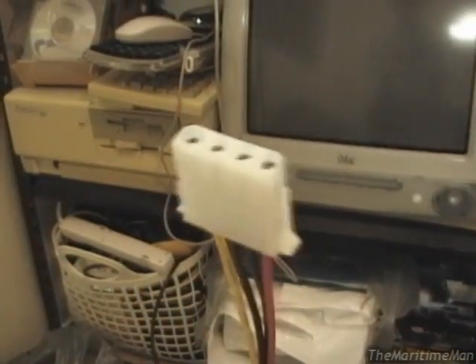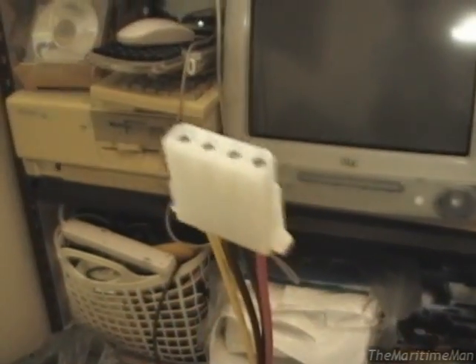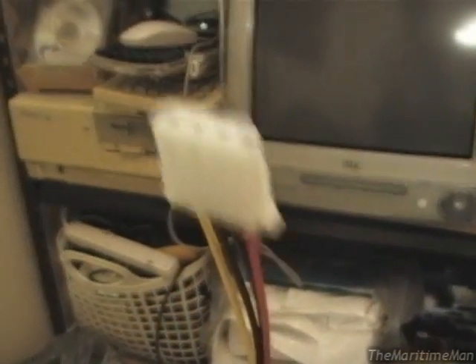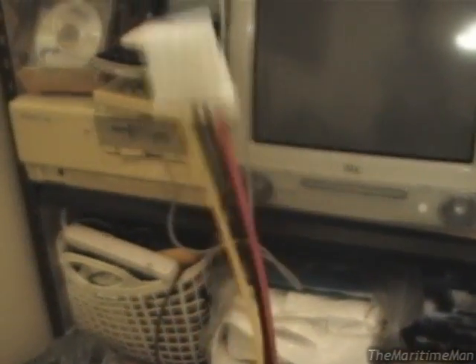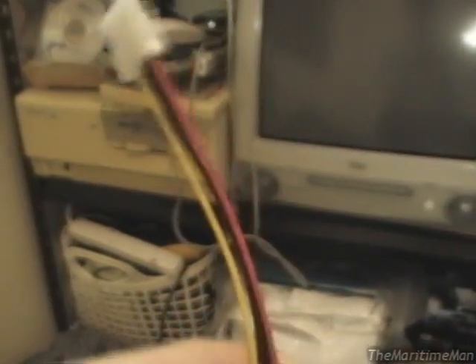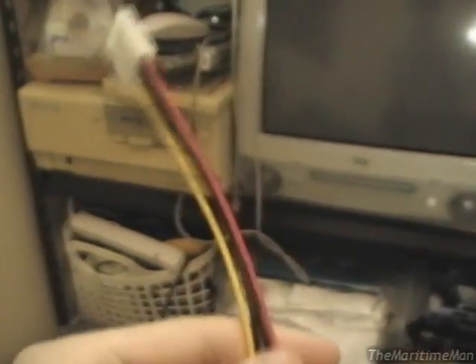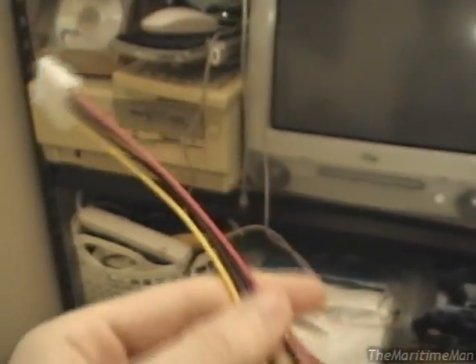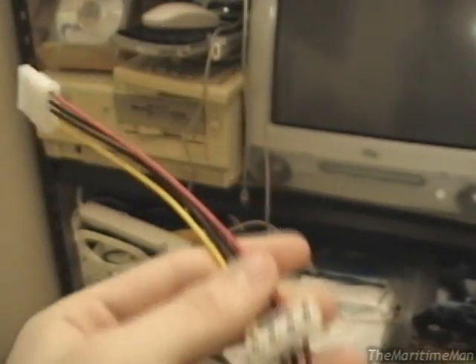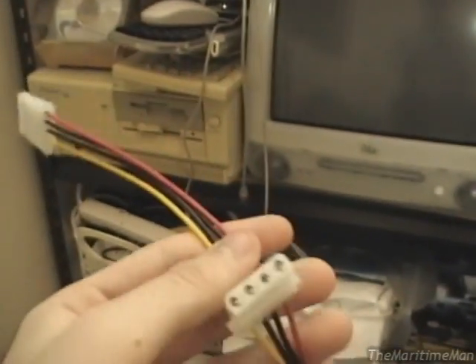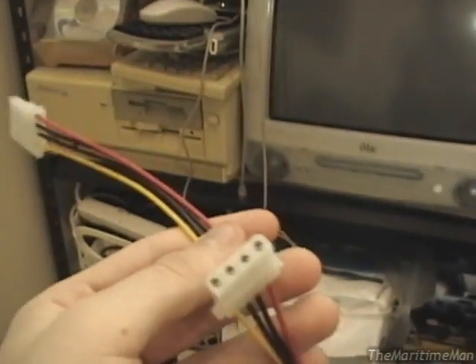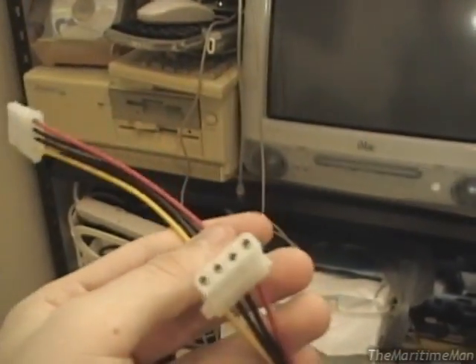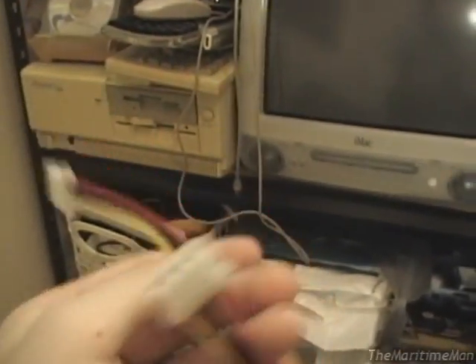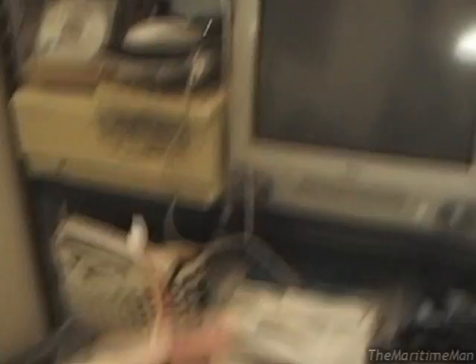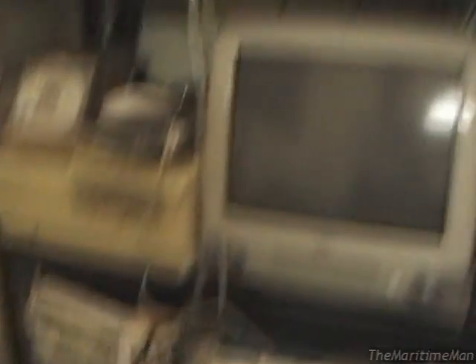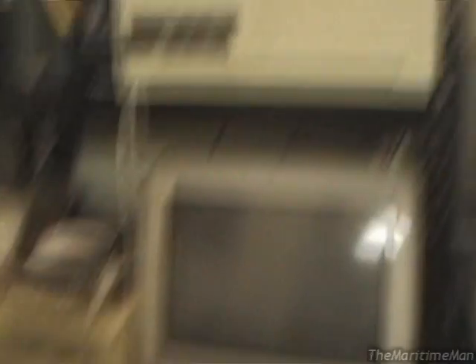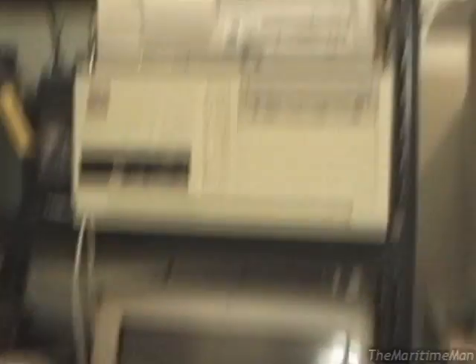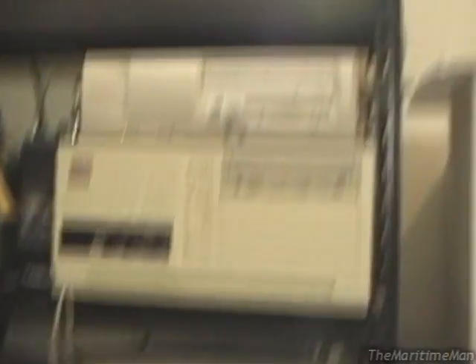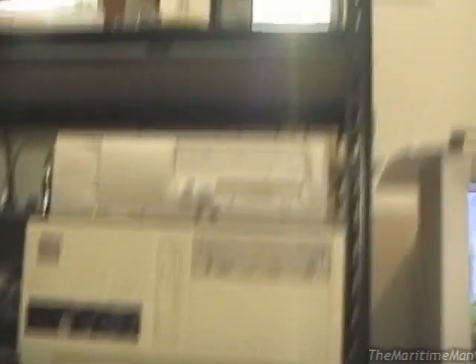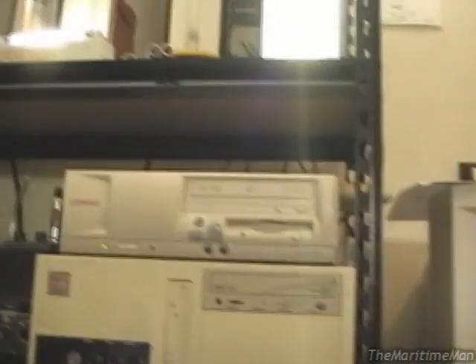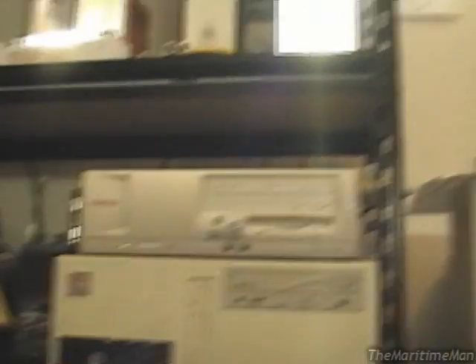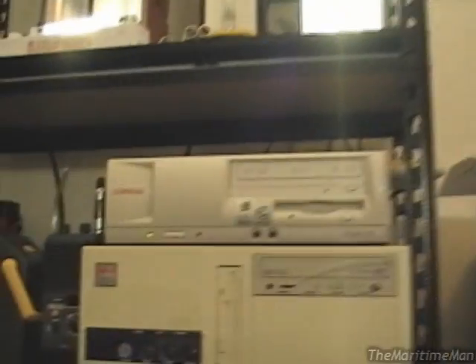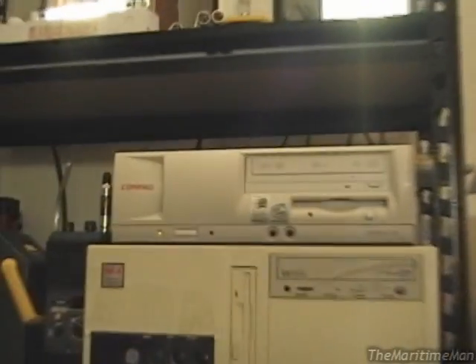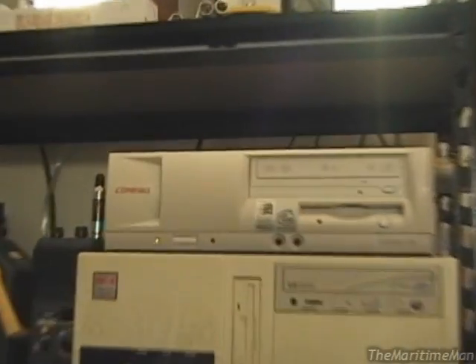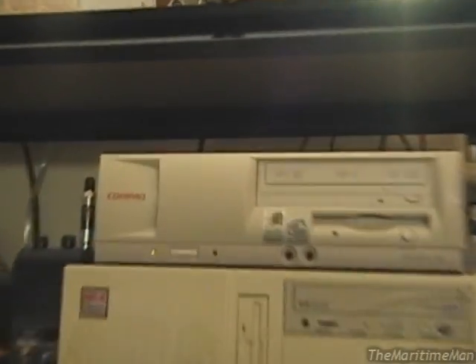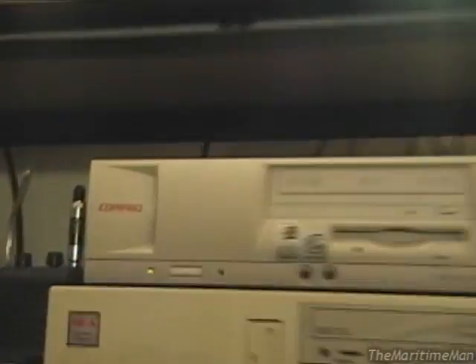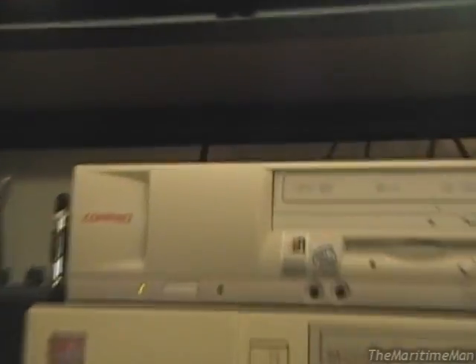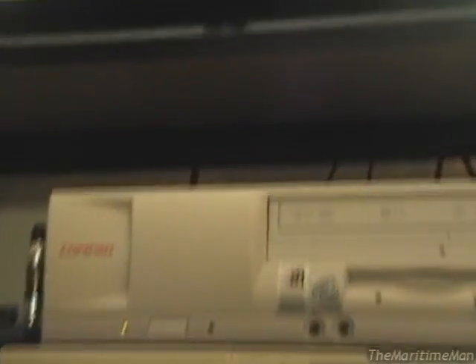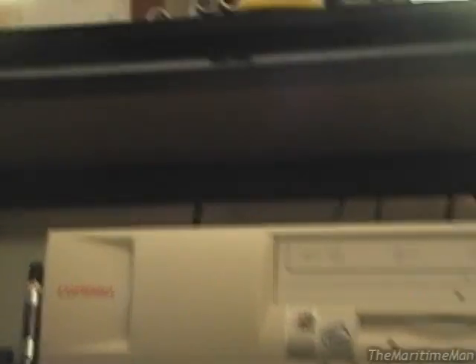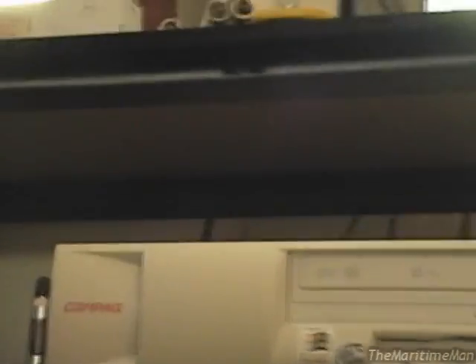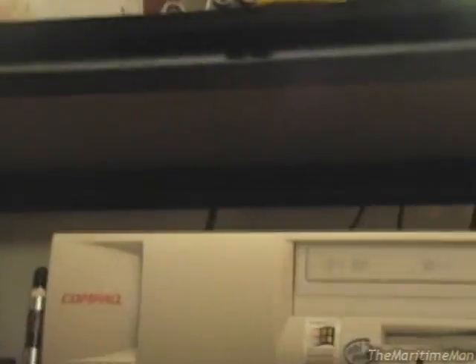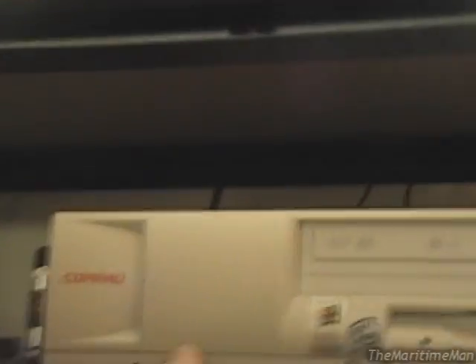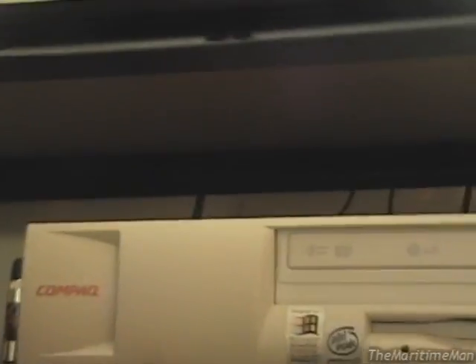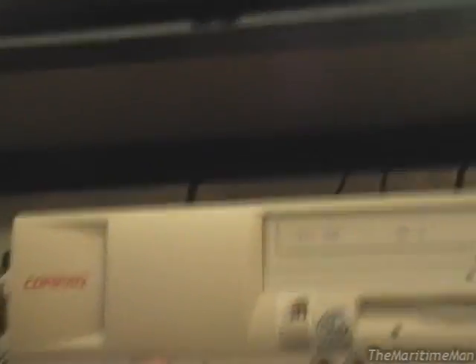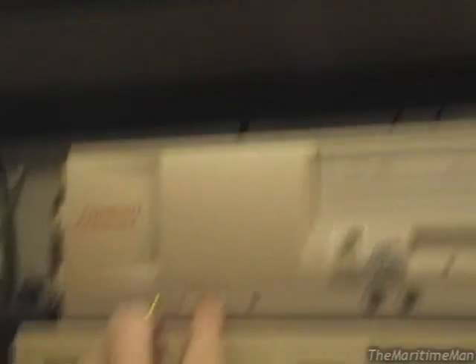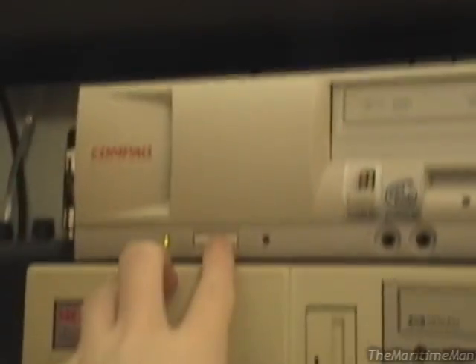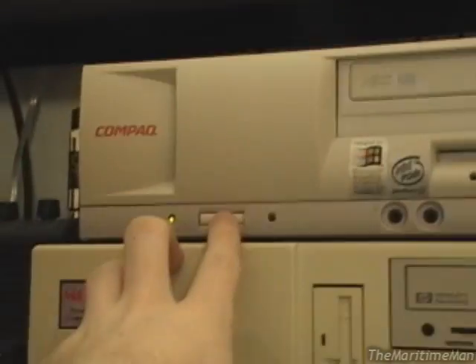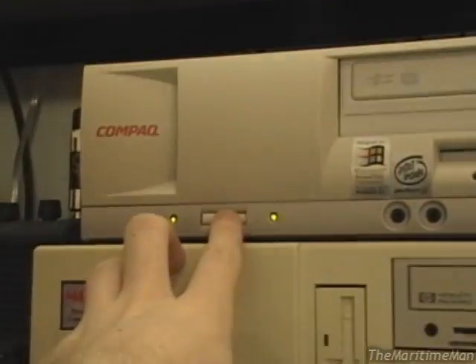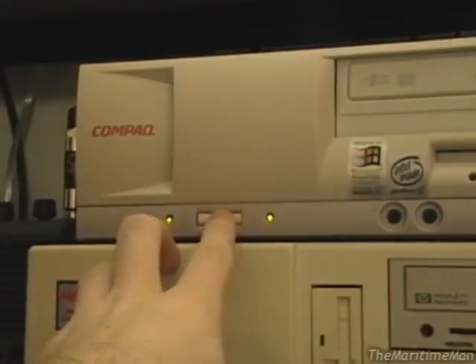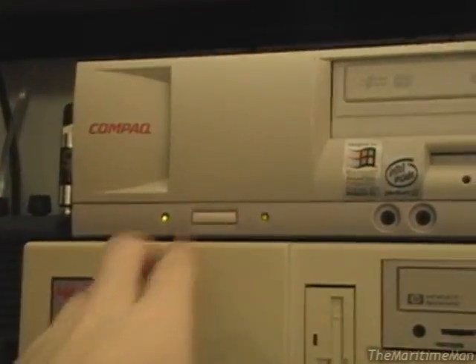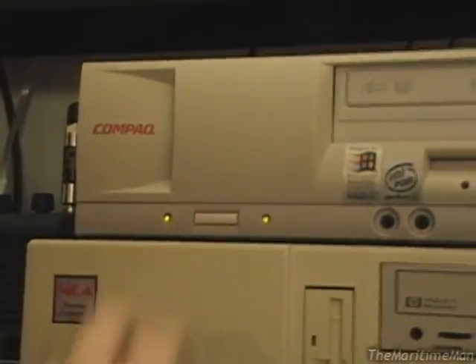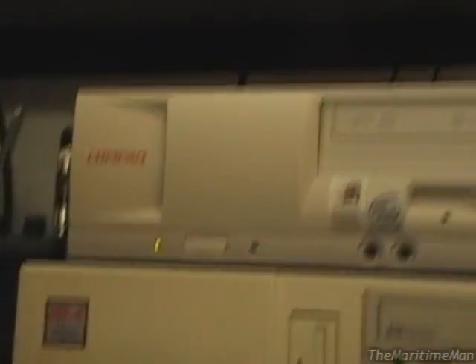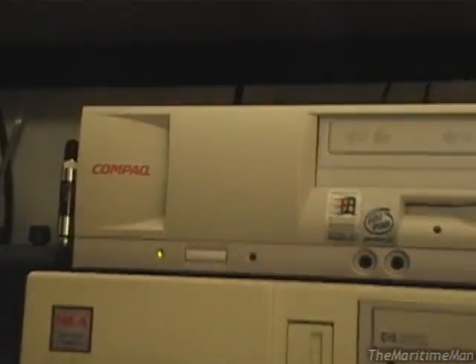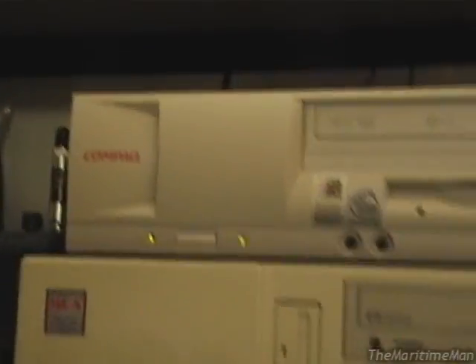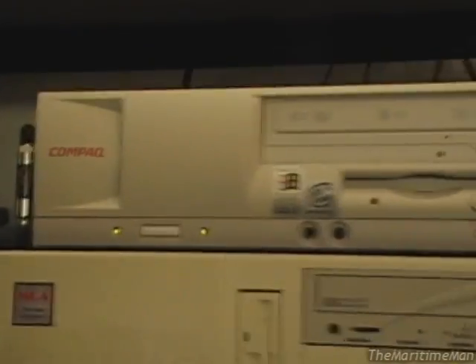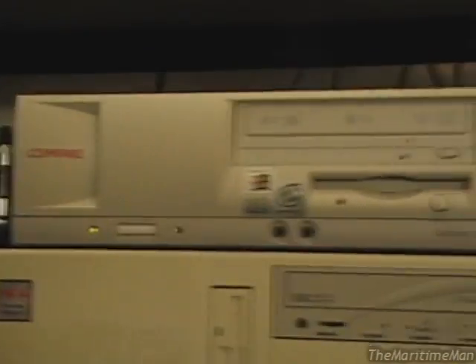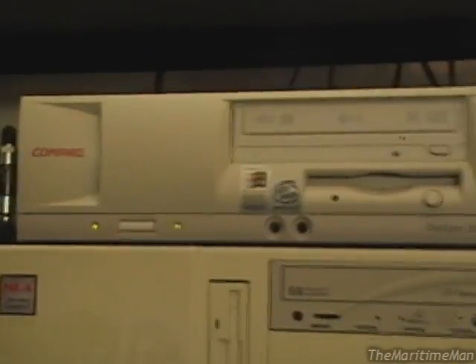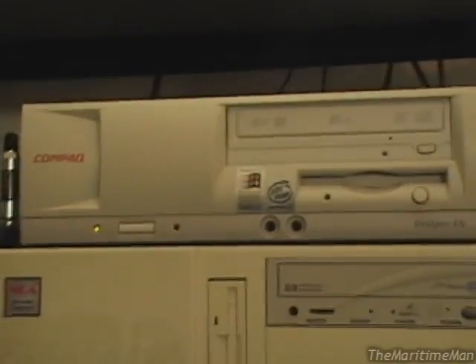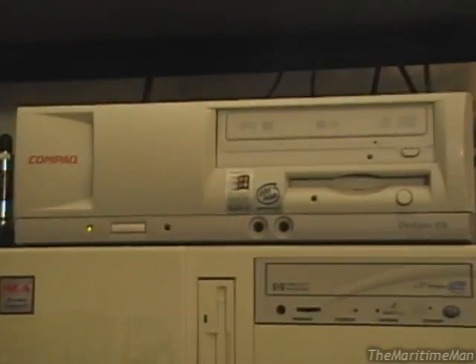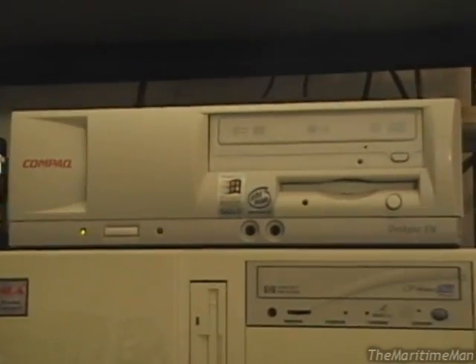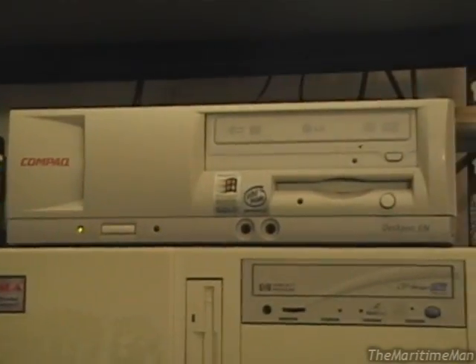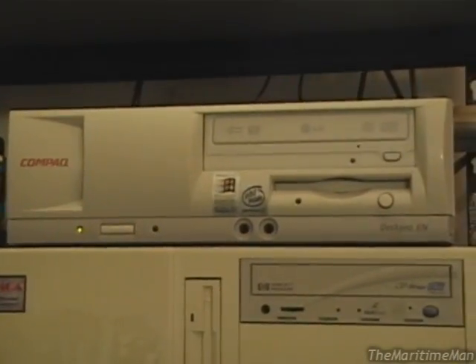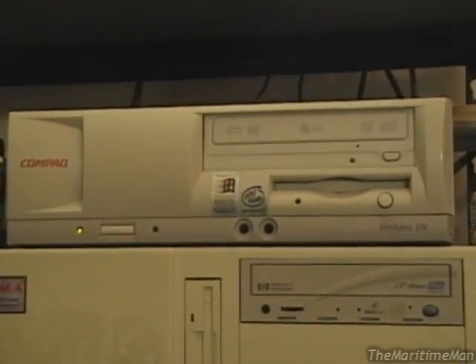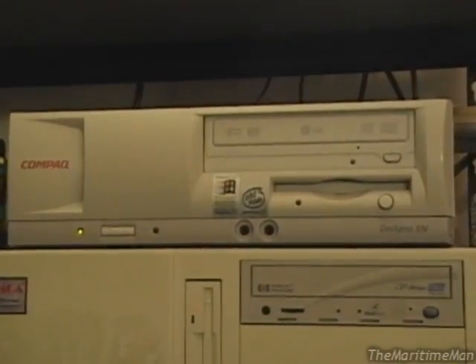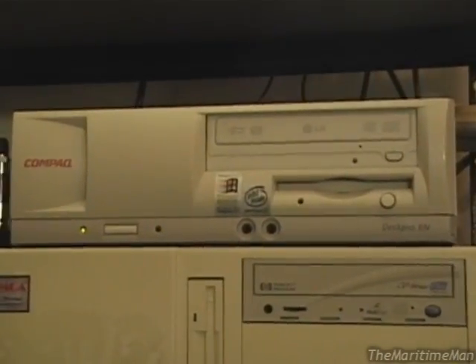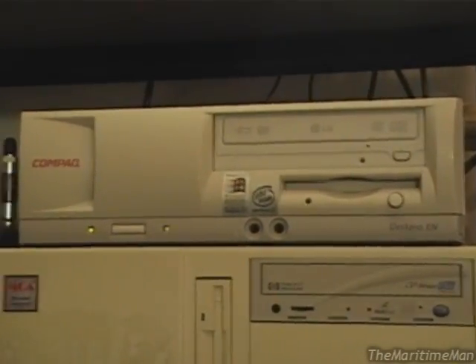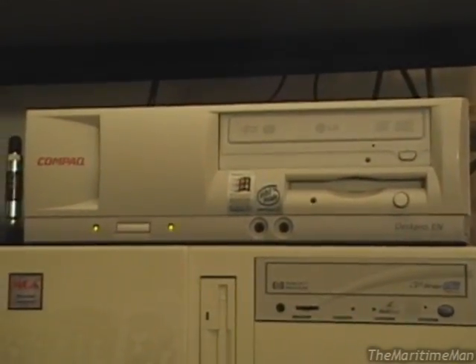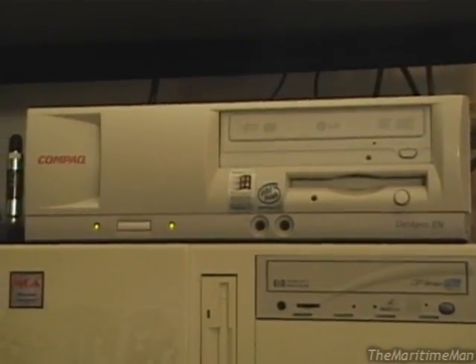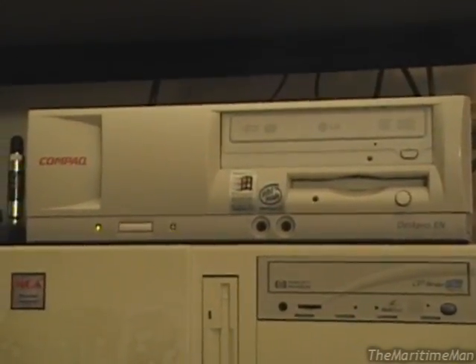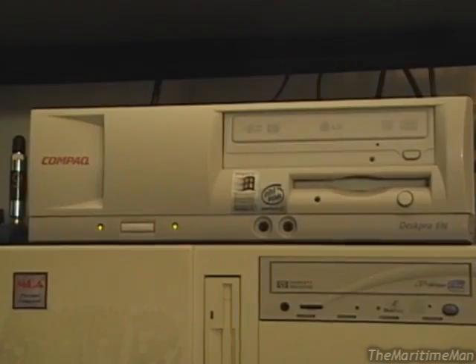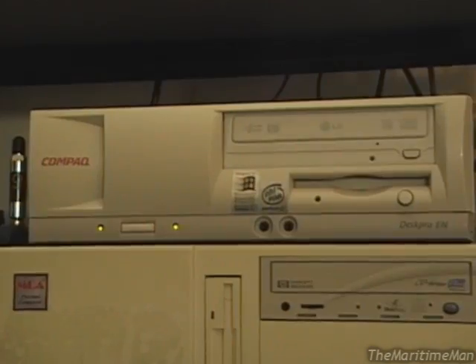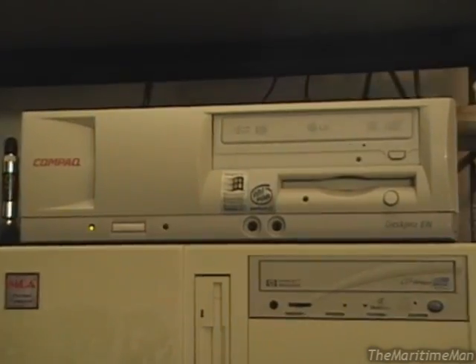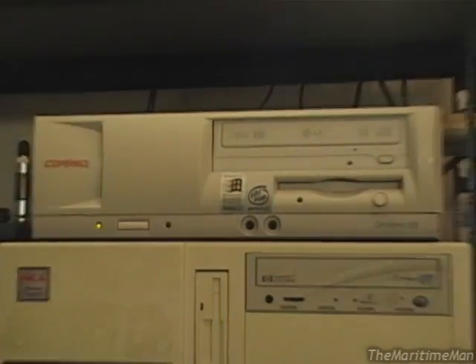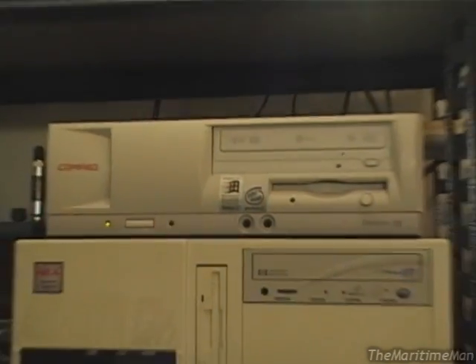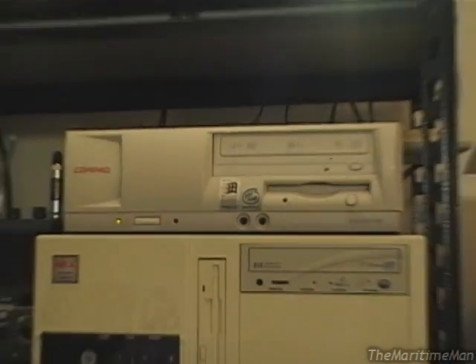But we'll see how it goes. So what I'm going to do right now is shut this computer down and we're going to open it up and take a look.